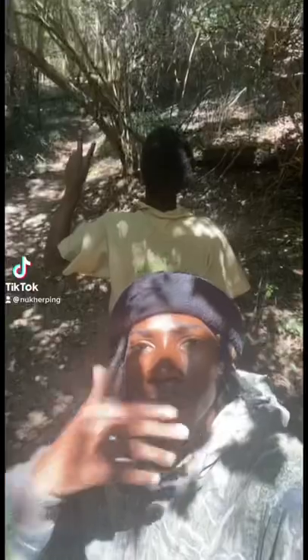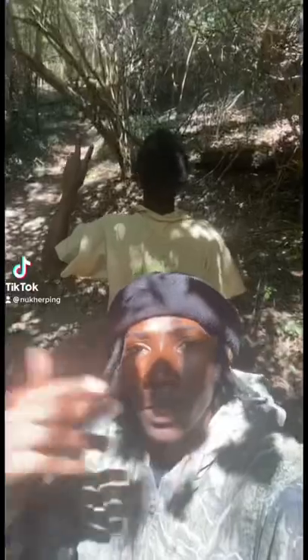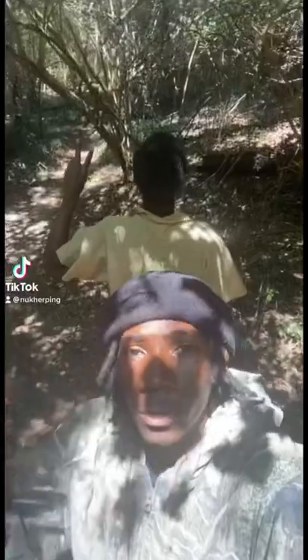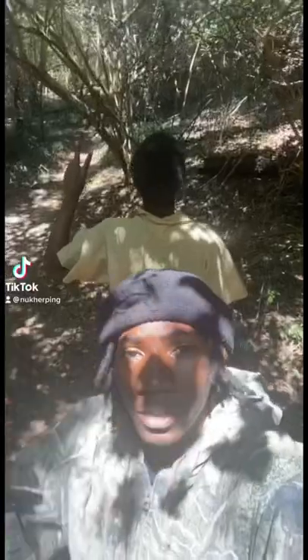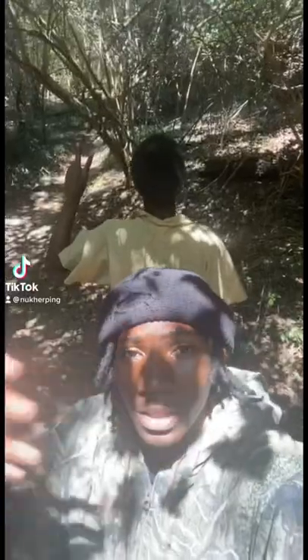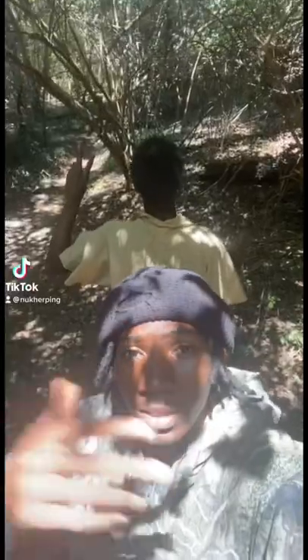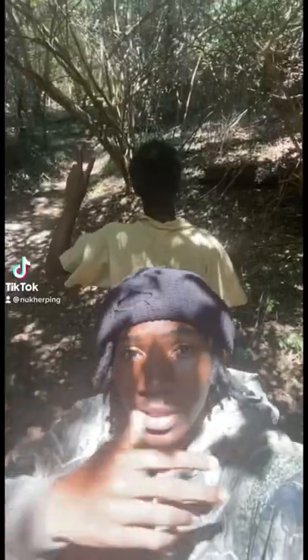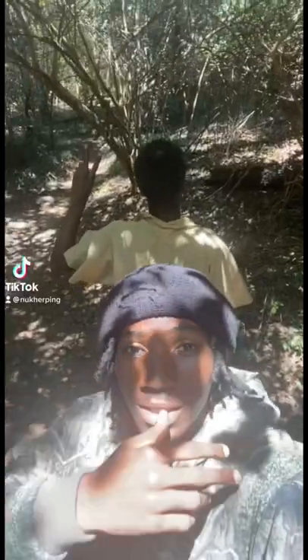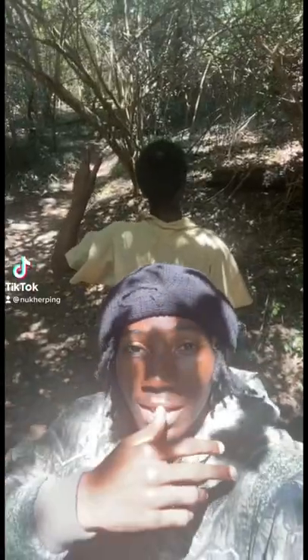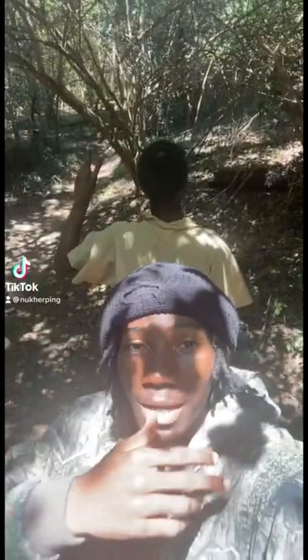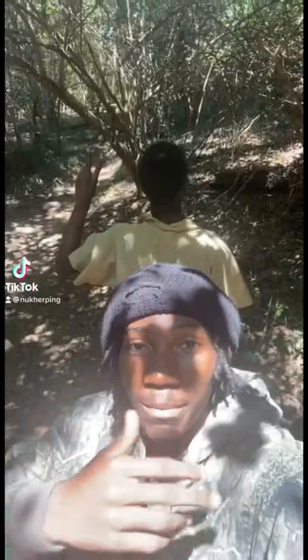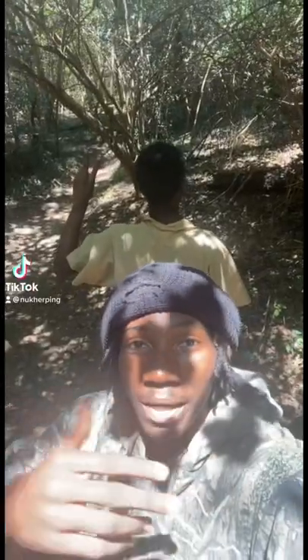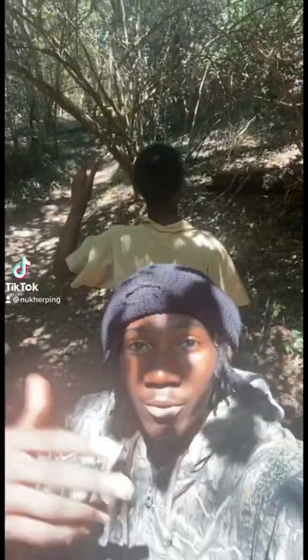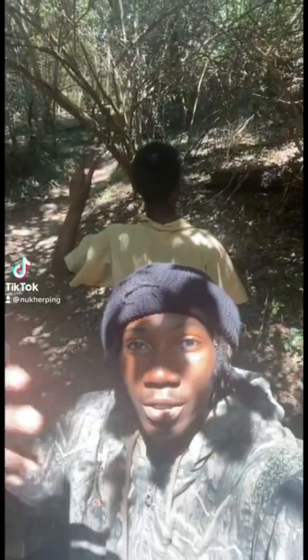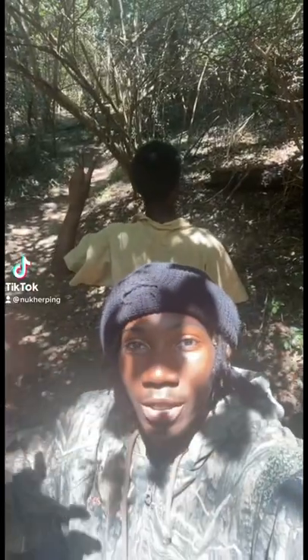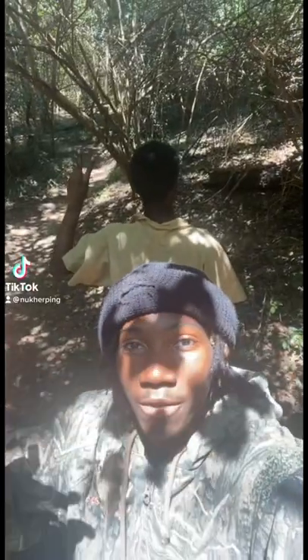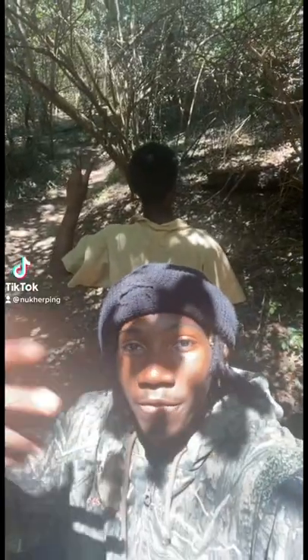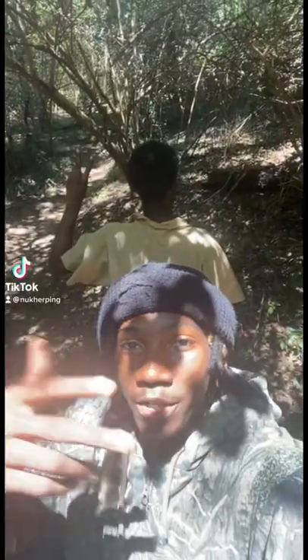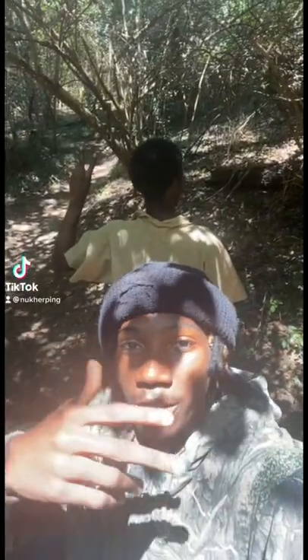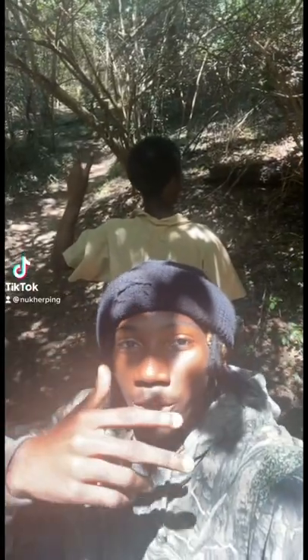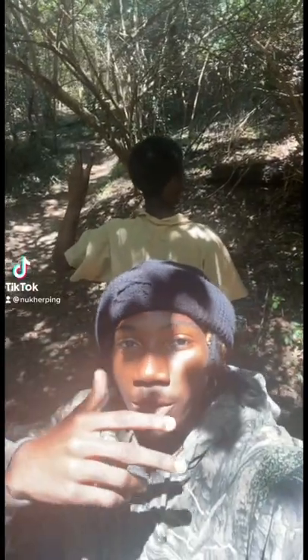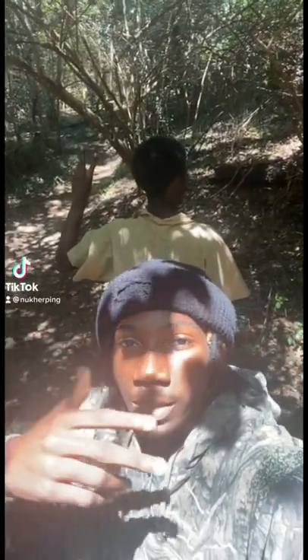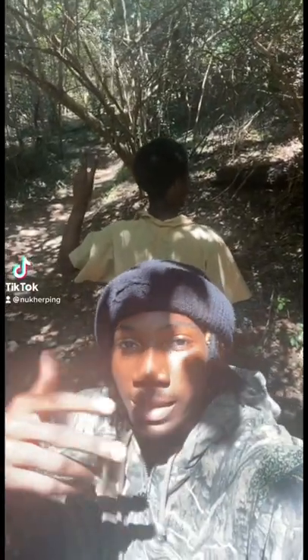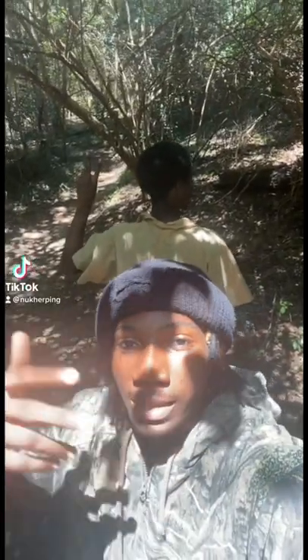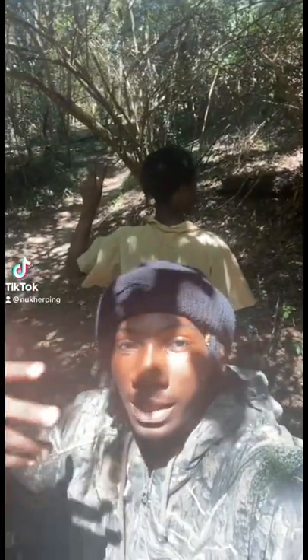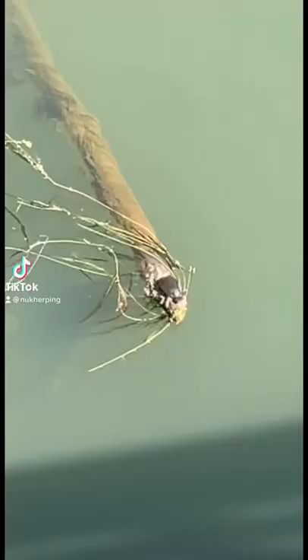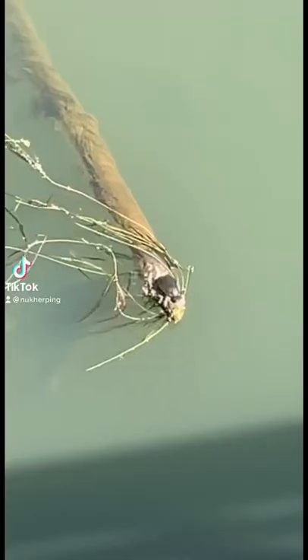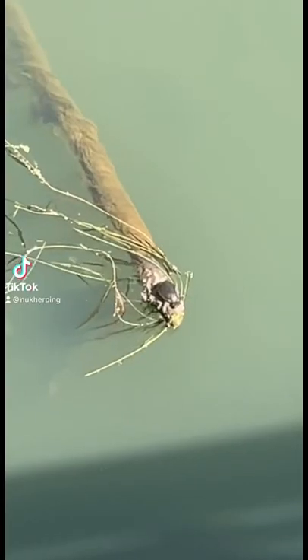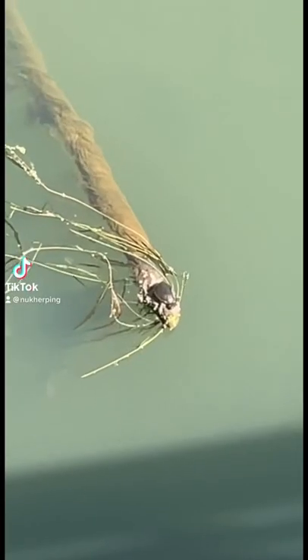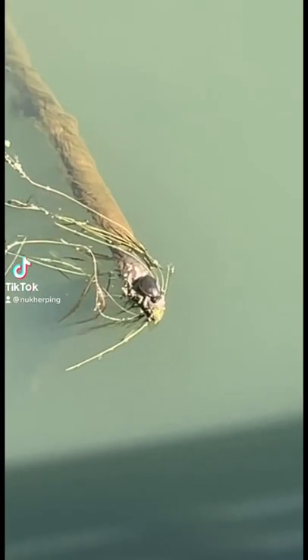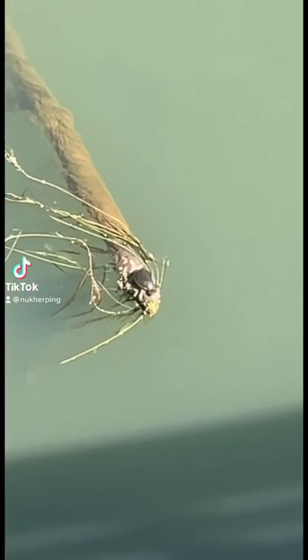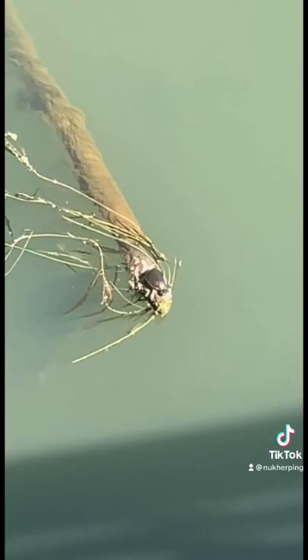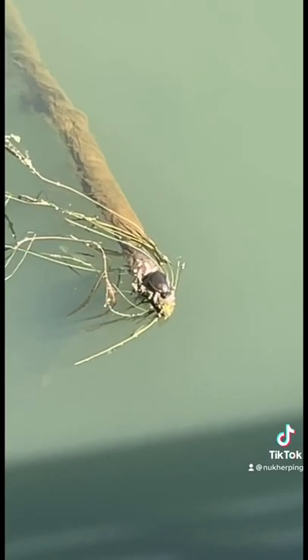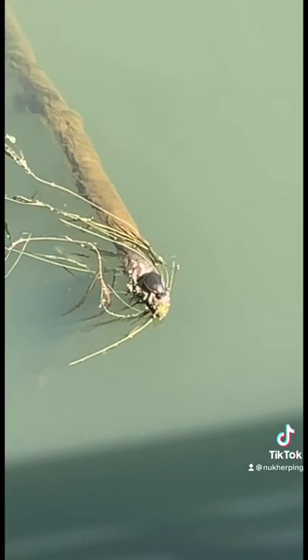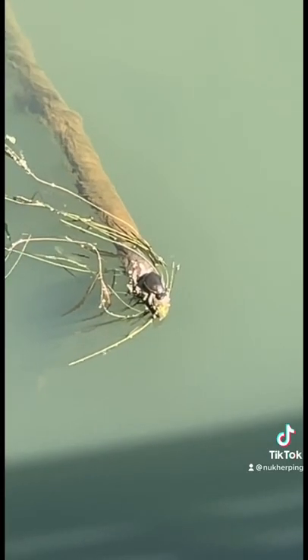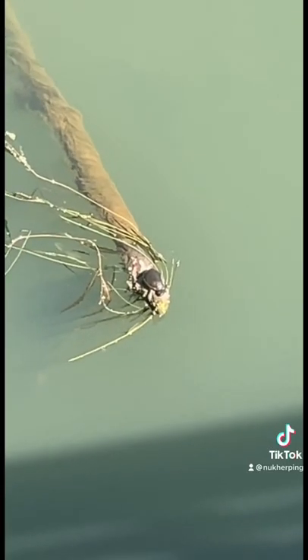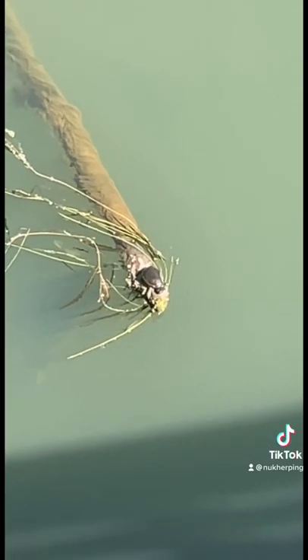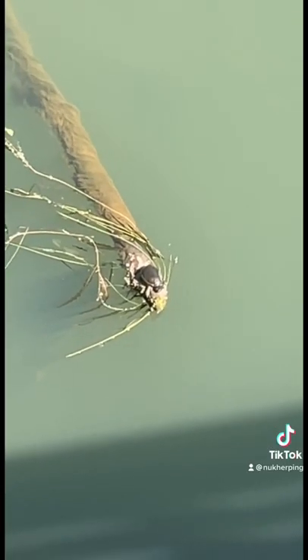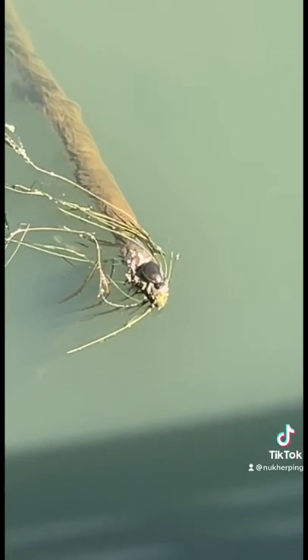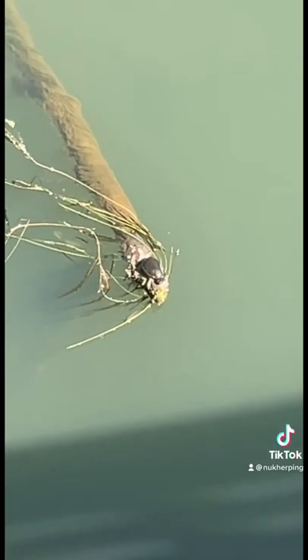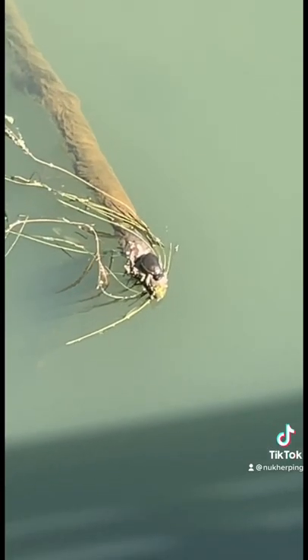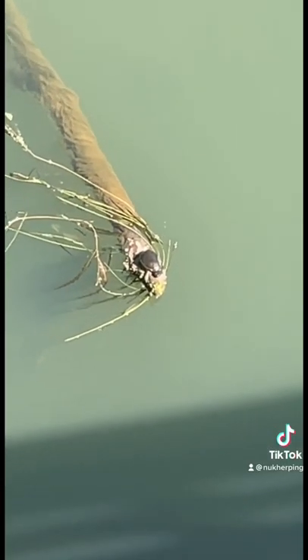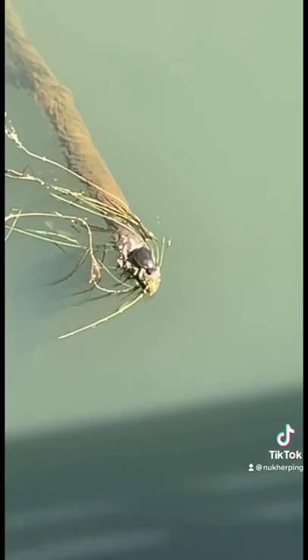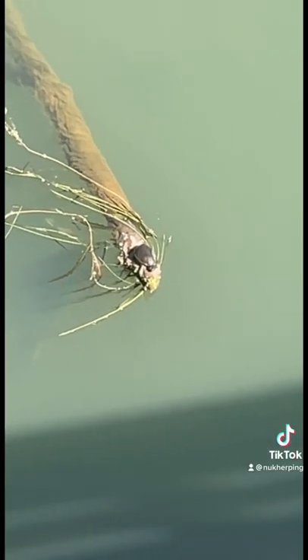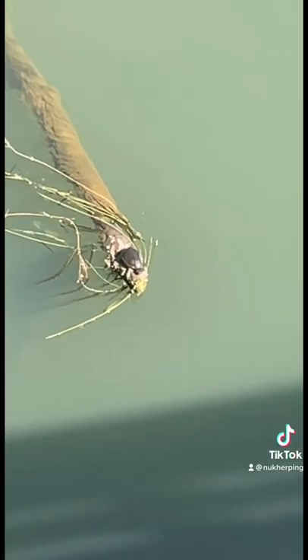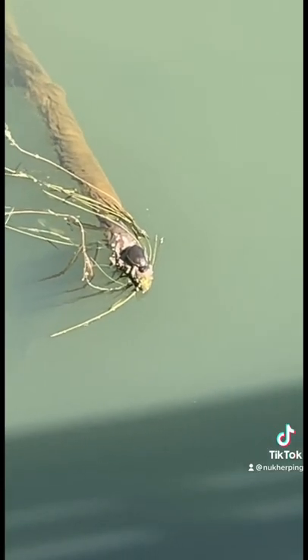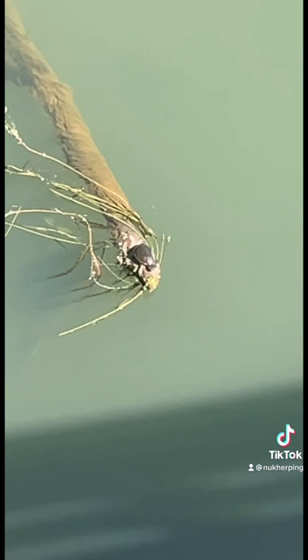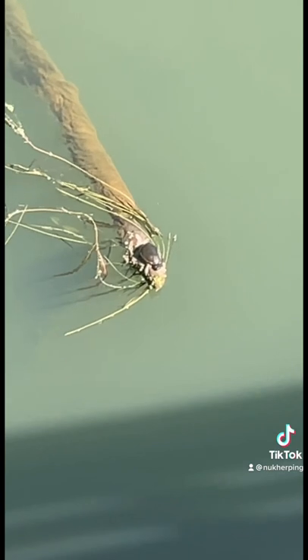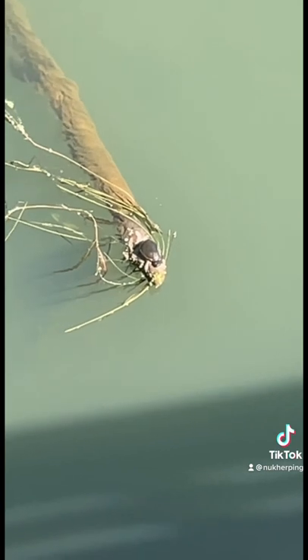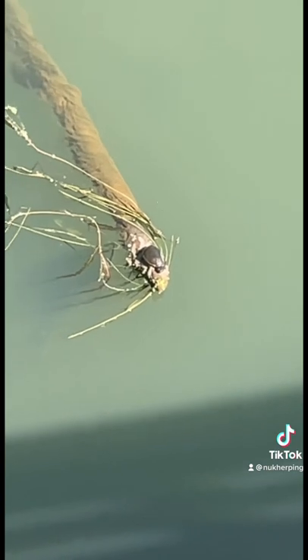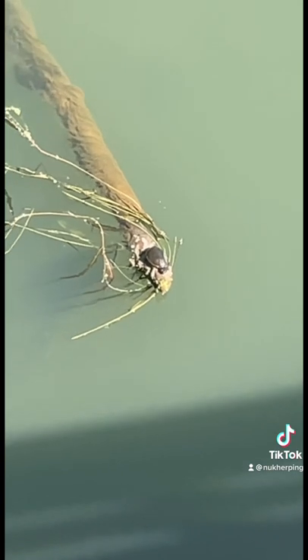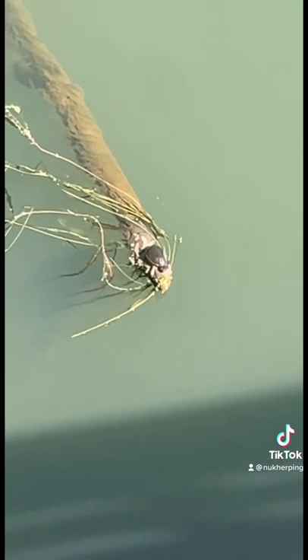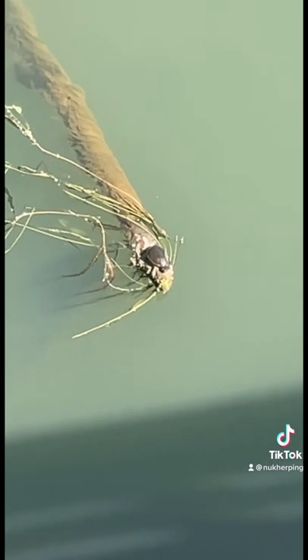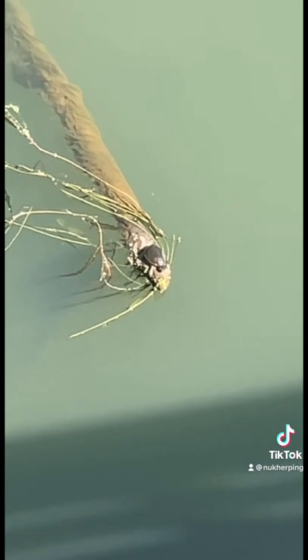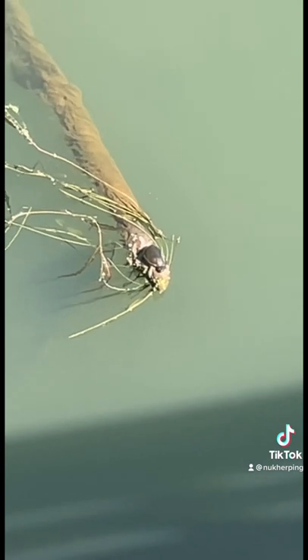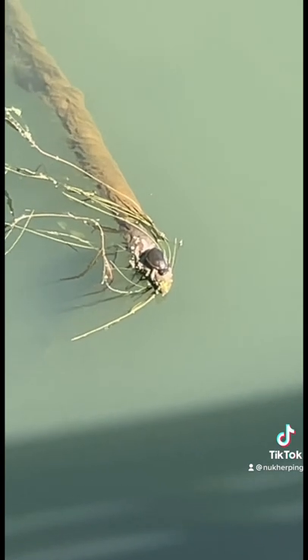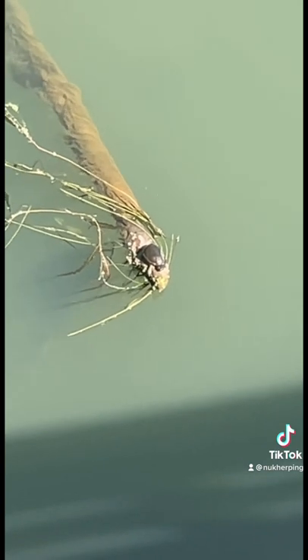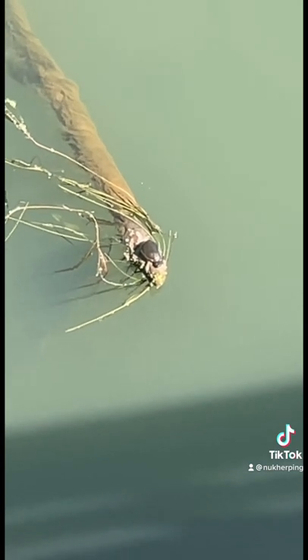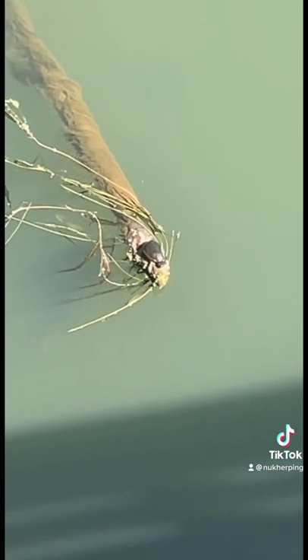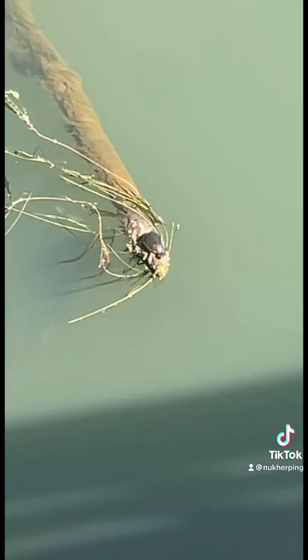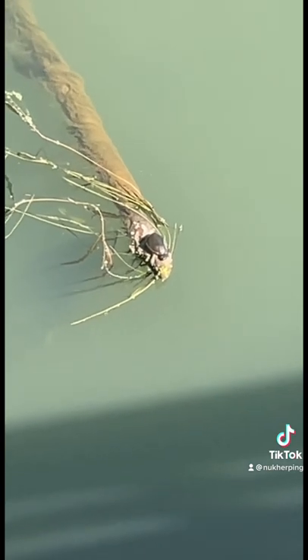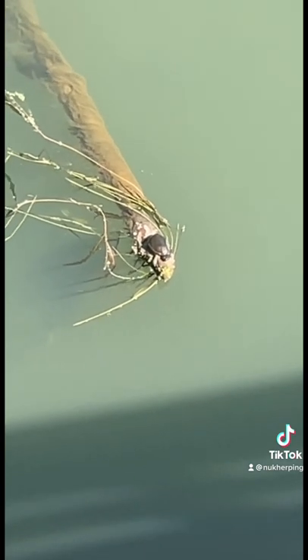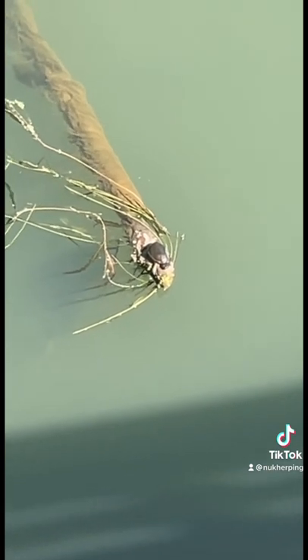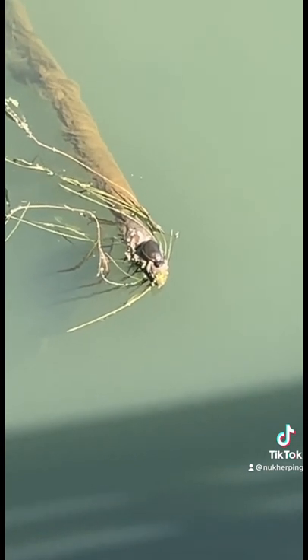What's up TikTok, back with another video. All right guys, if you look right there, there's a little stink pot. It's the first find of the day. Let's see what else we can find.